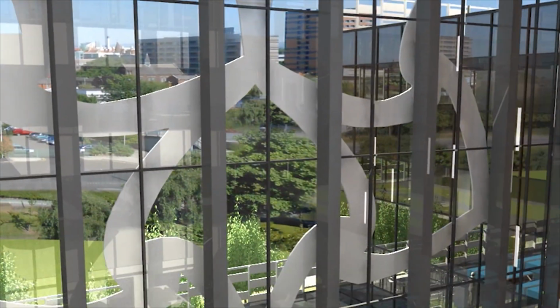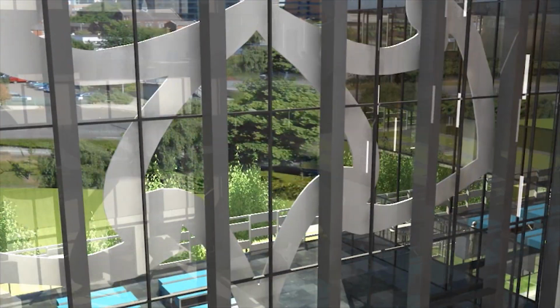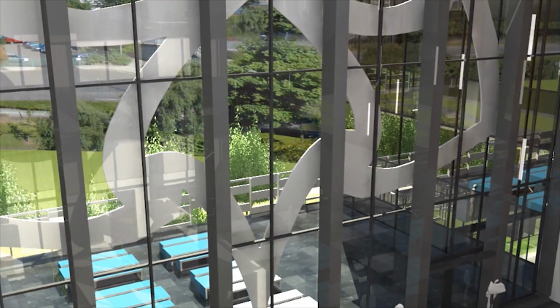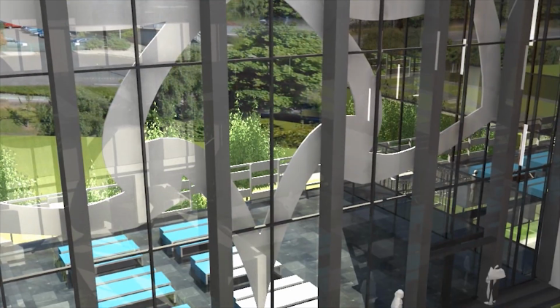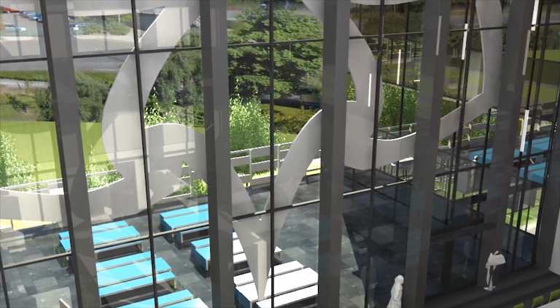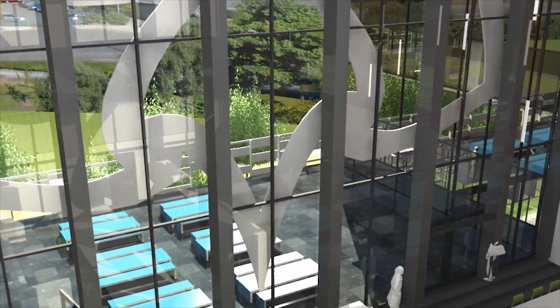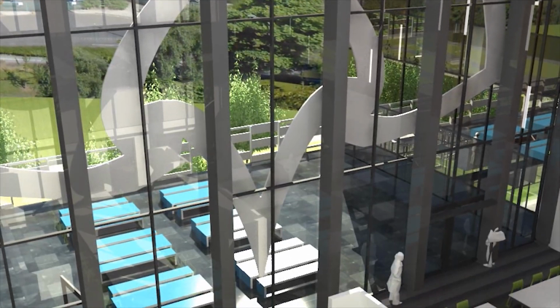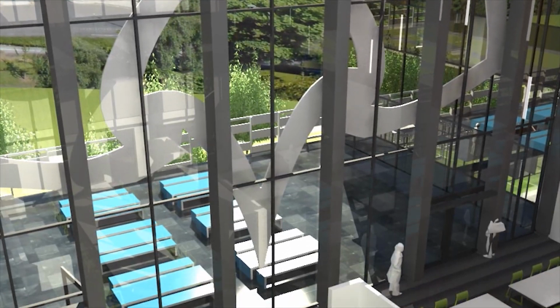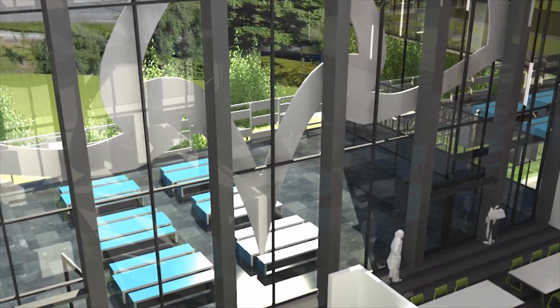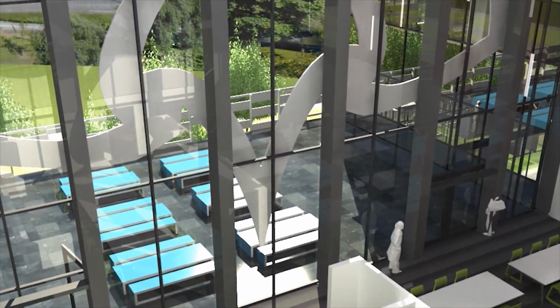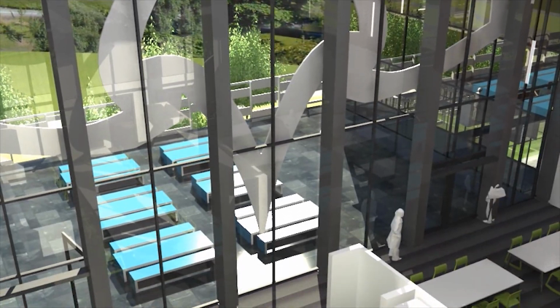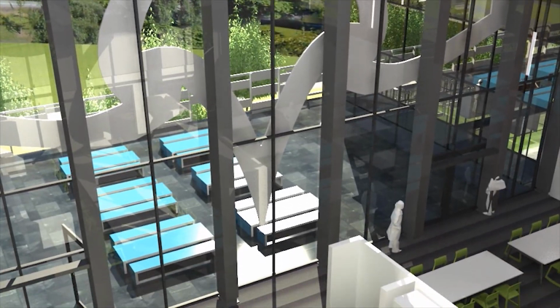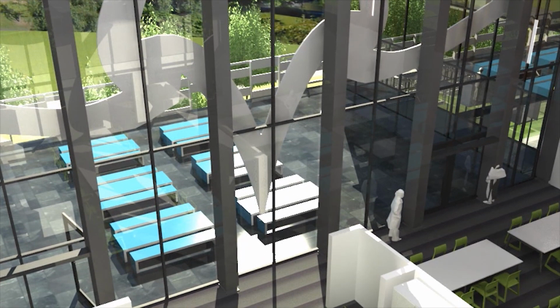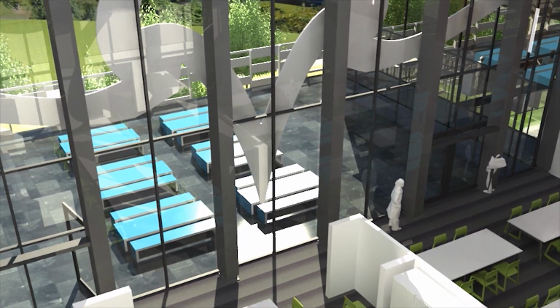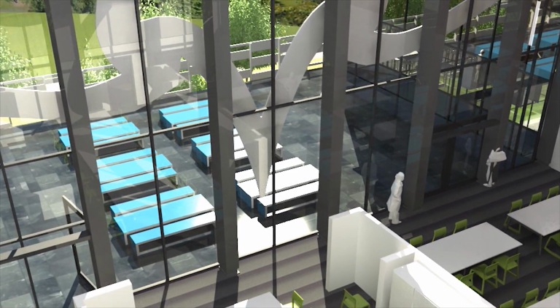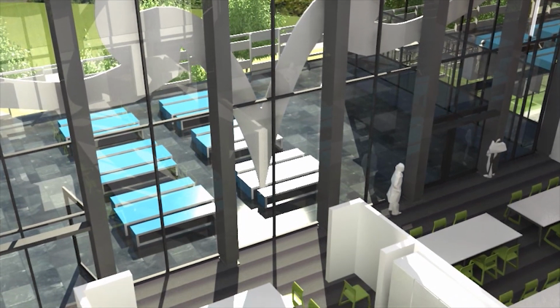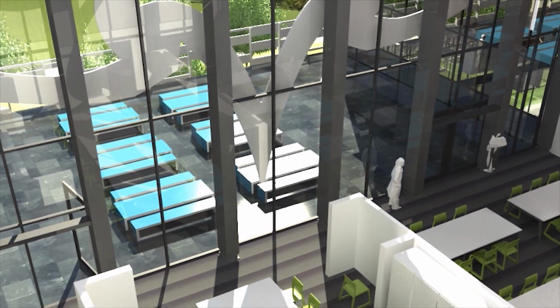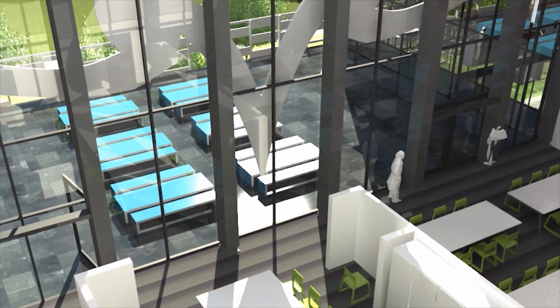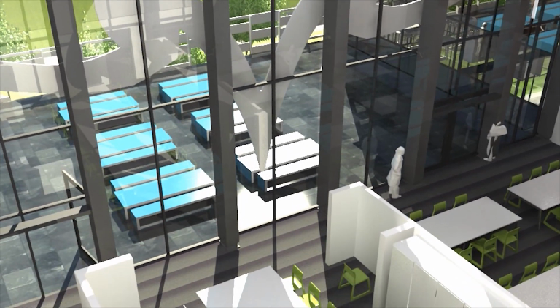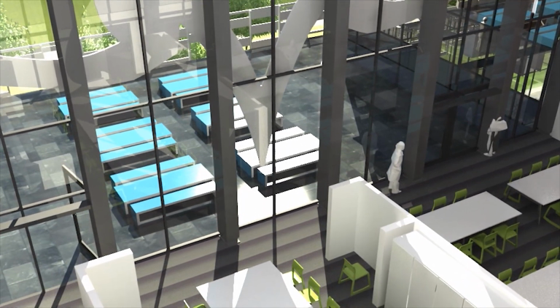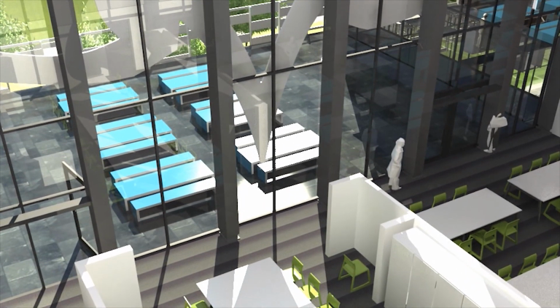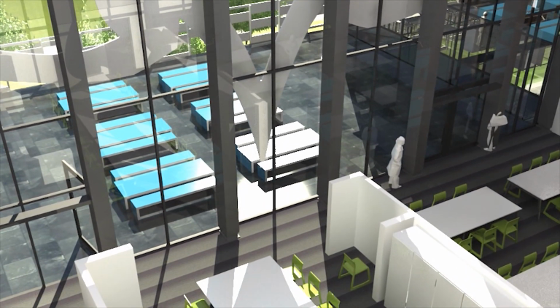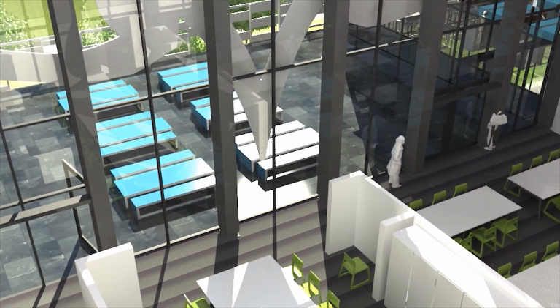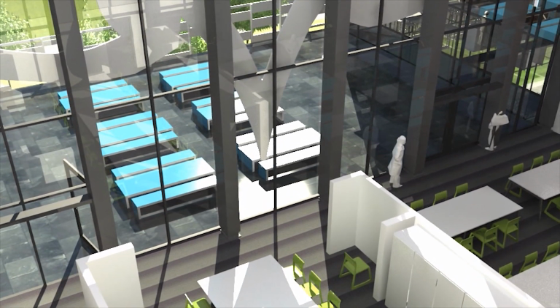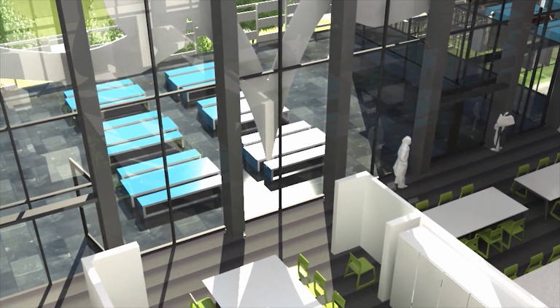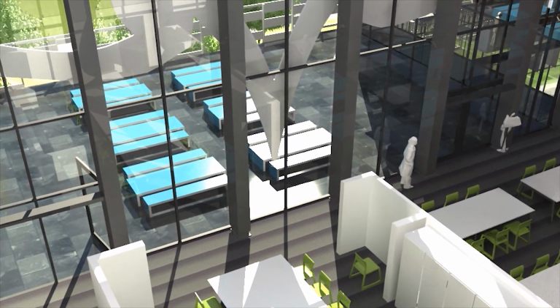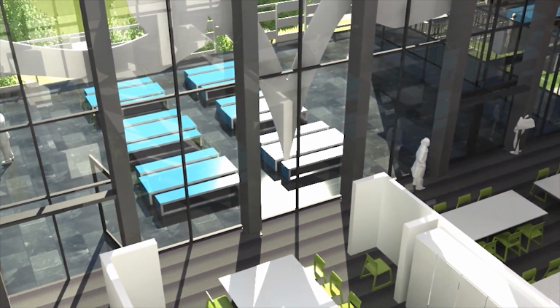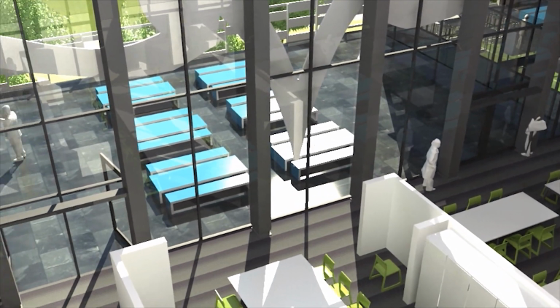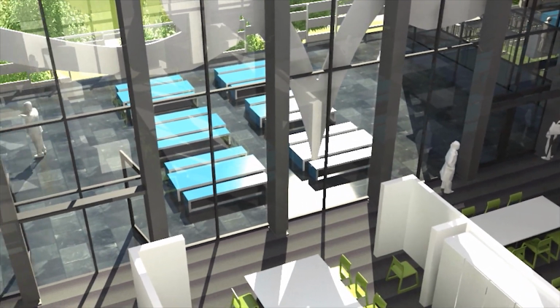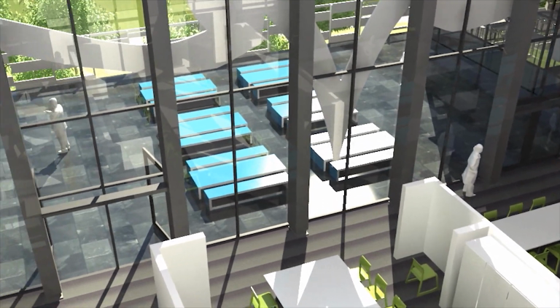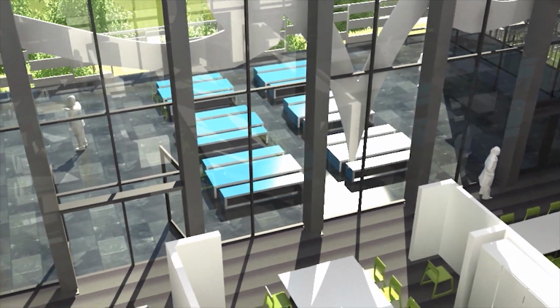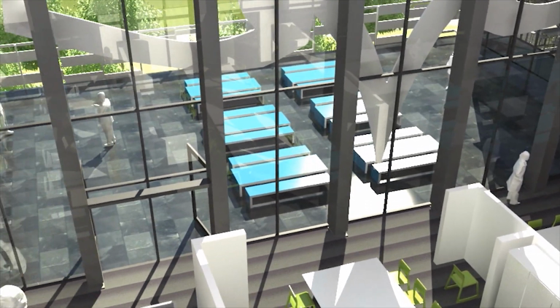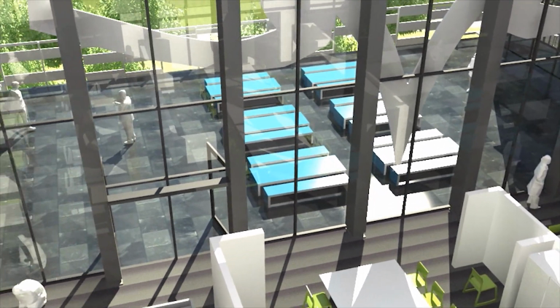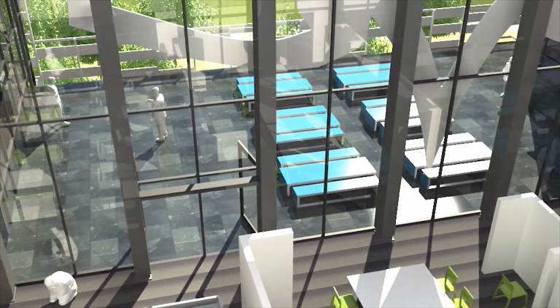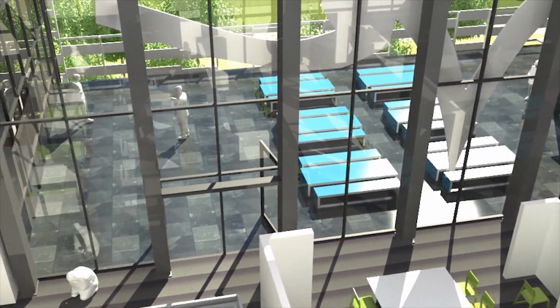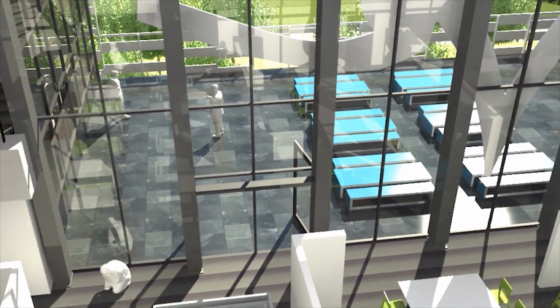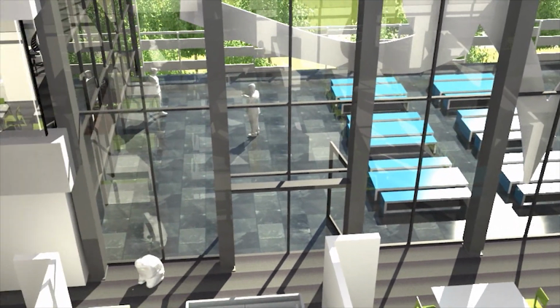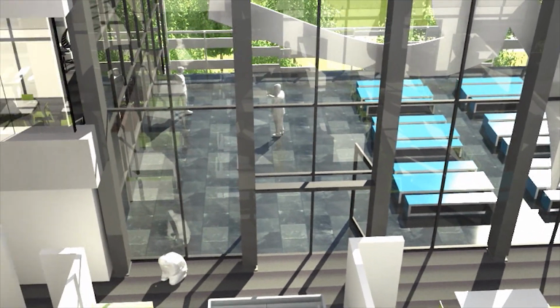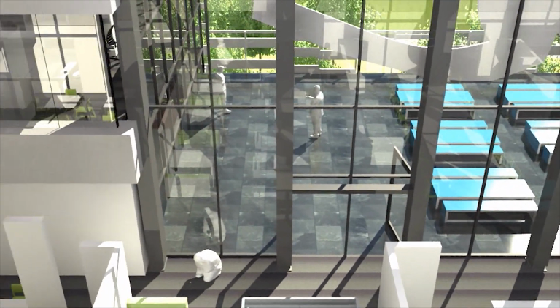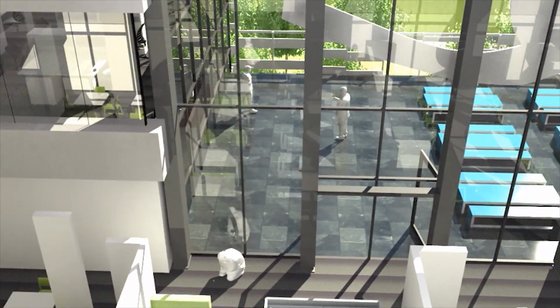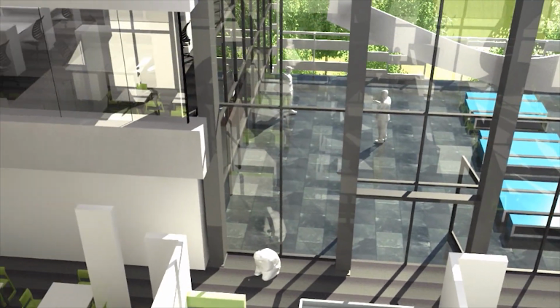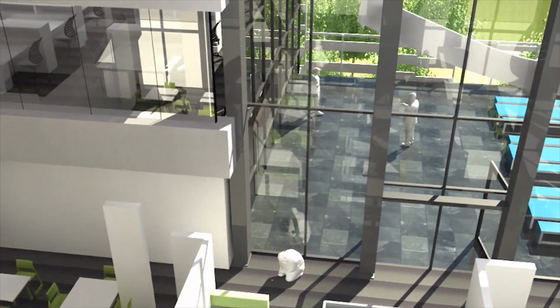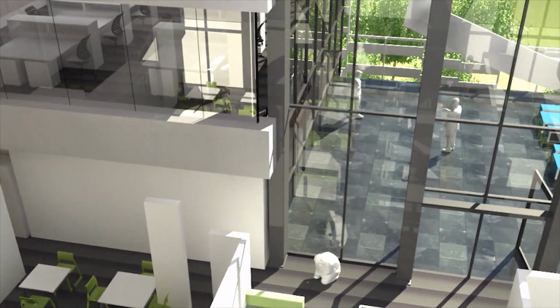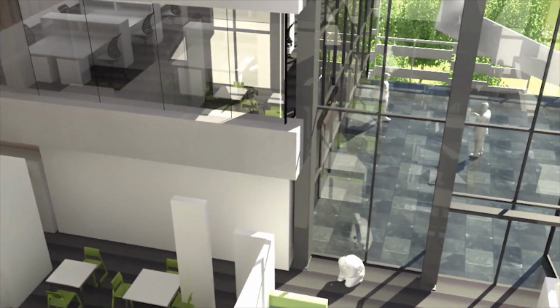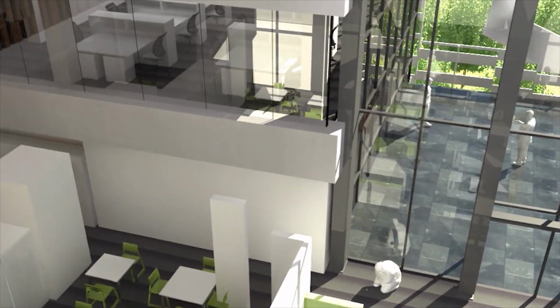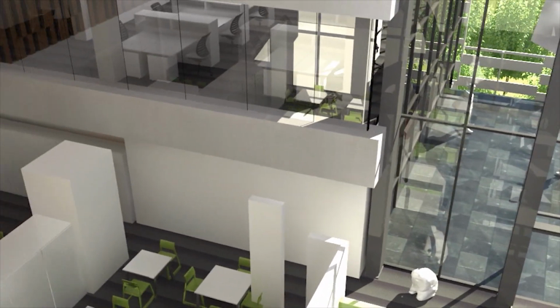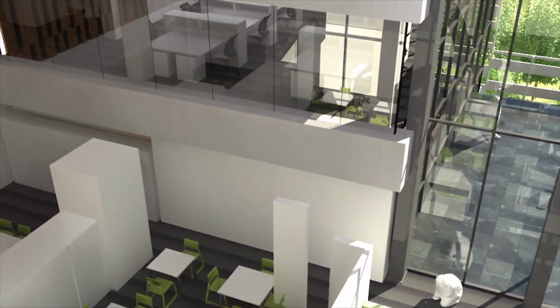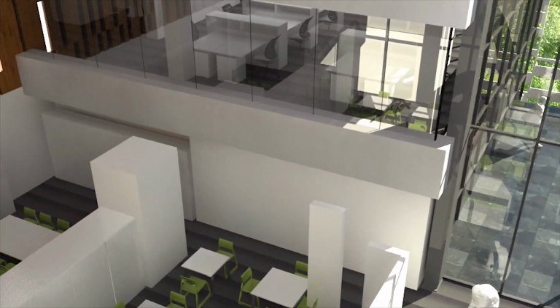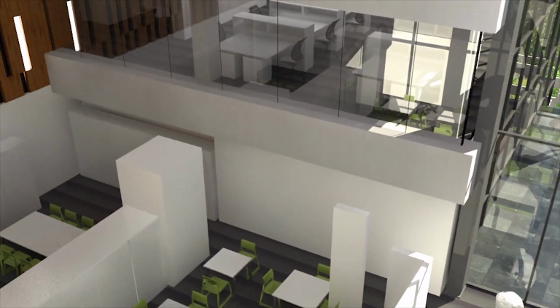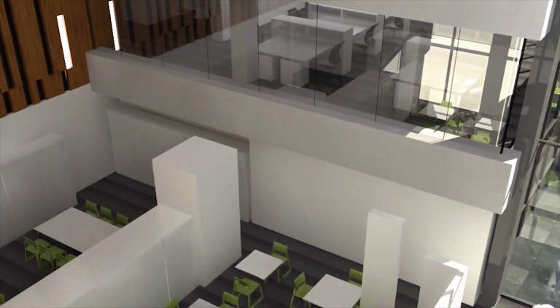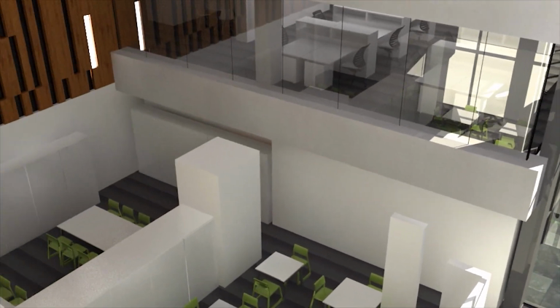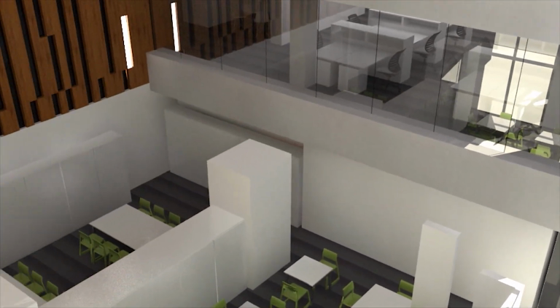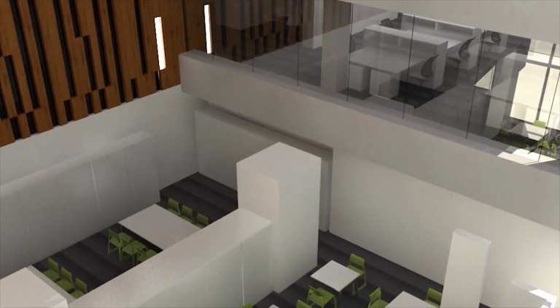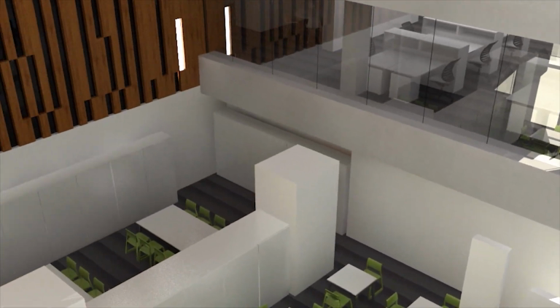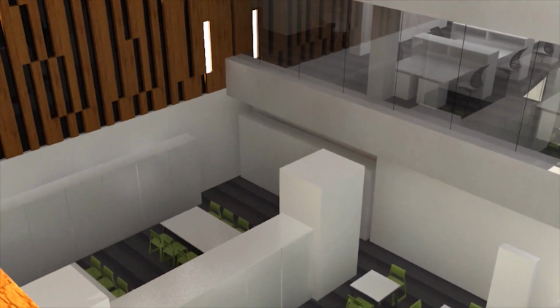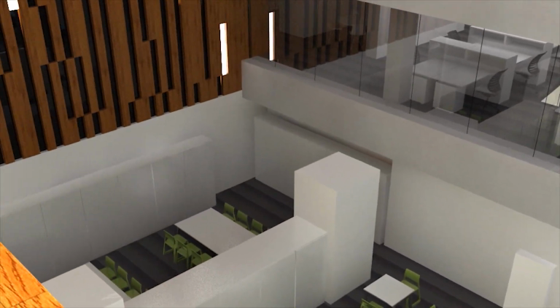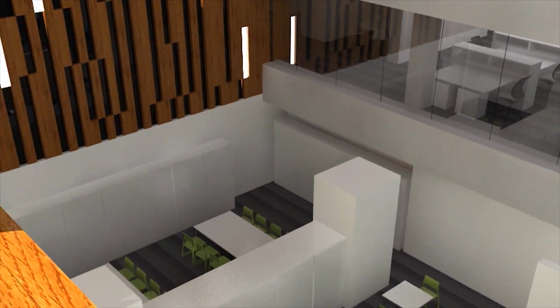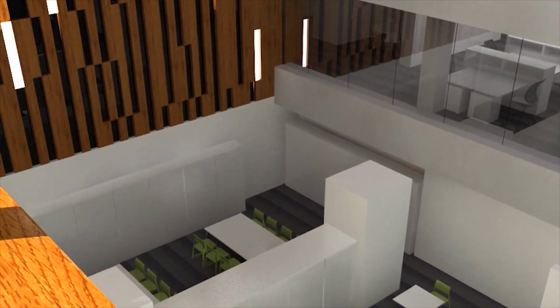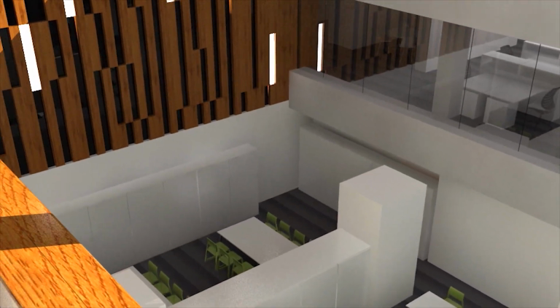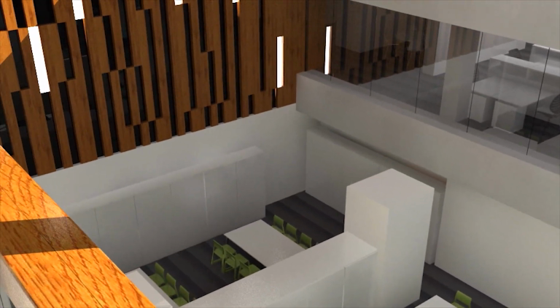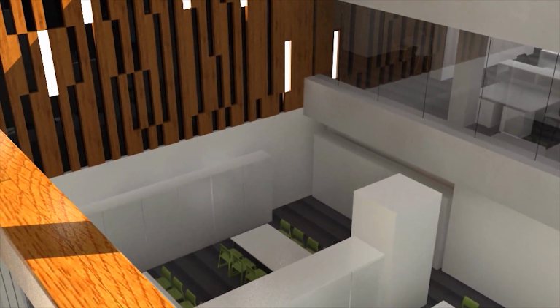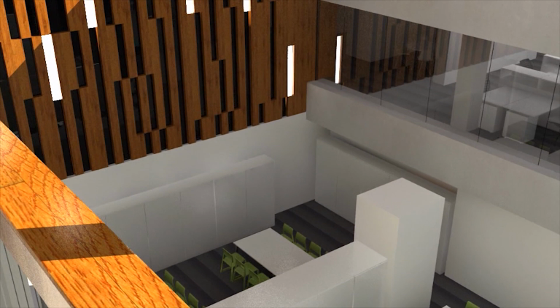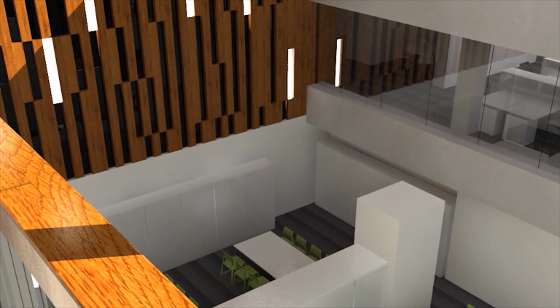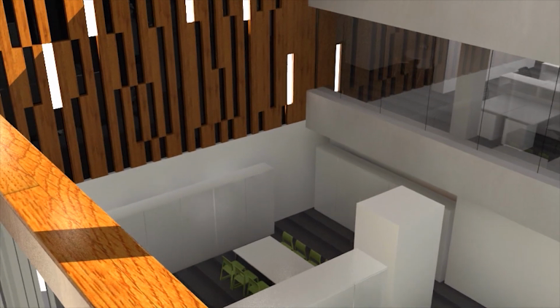There is a further social zone here overlooking the large student zone on the second floor, taking in the light from the main atrium area.